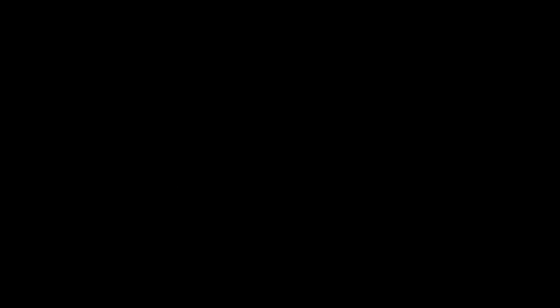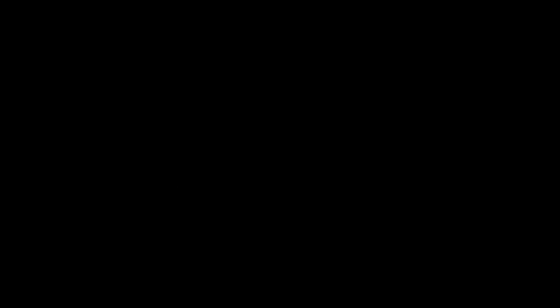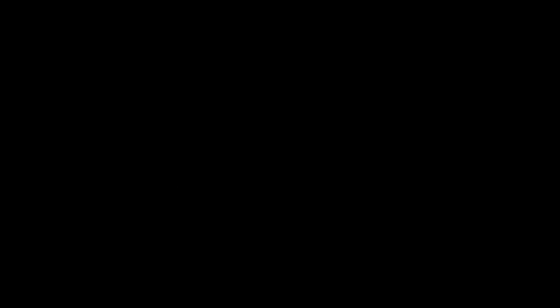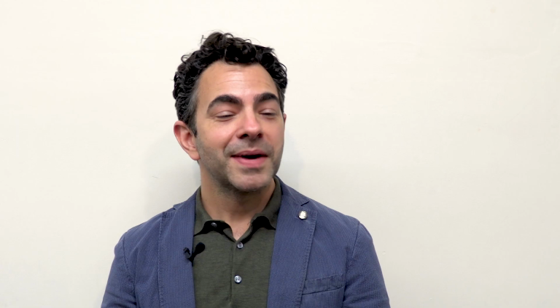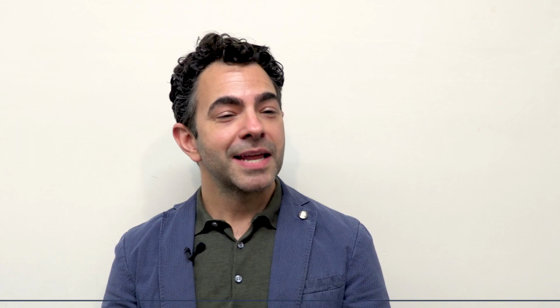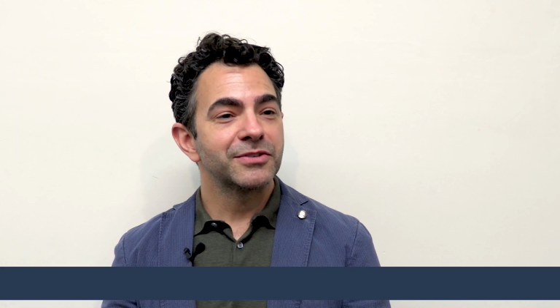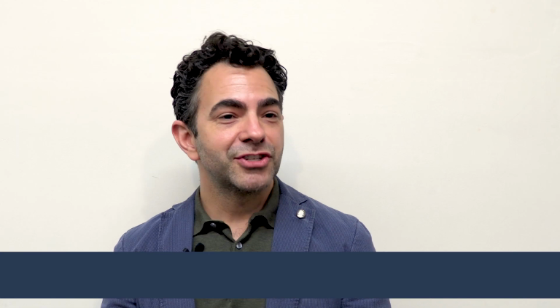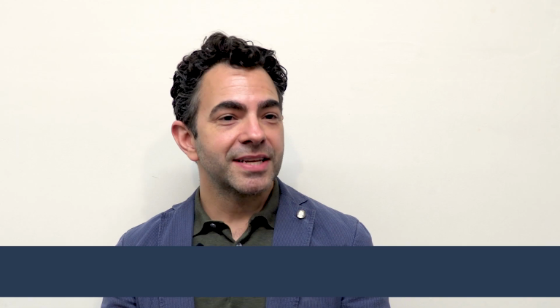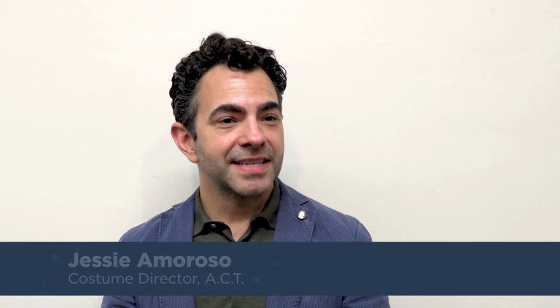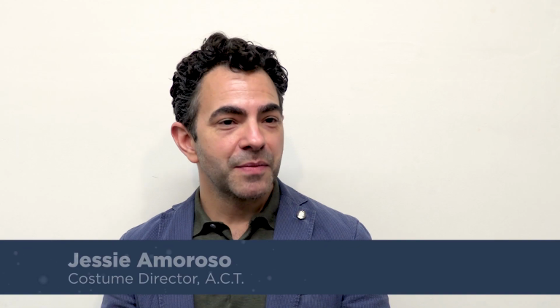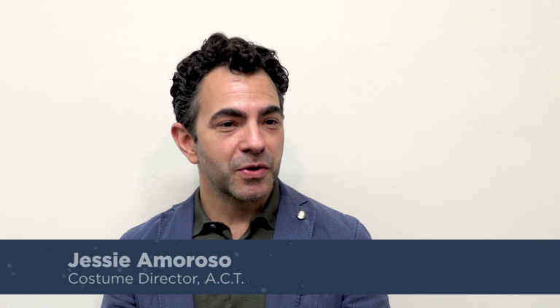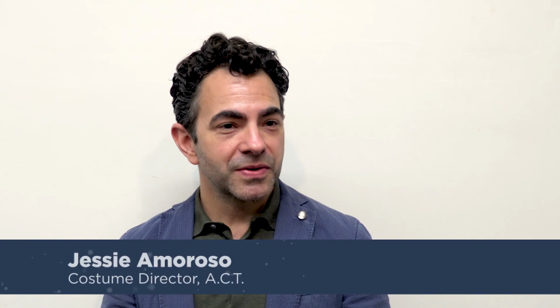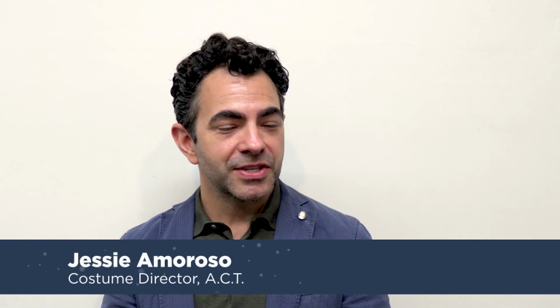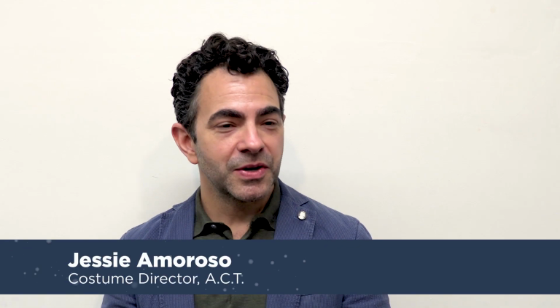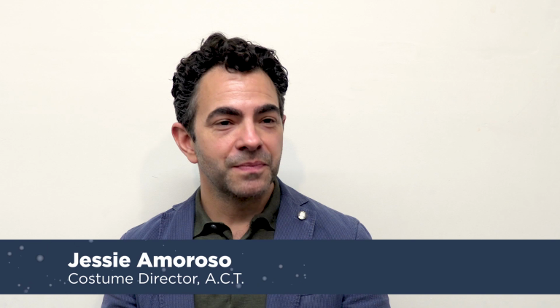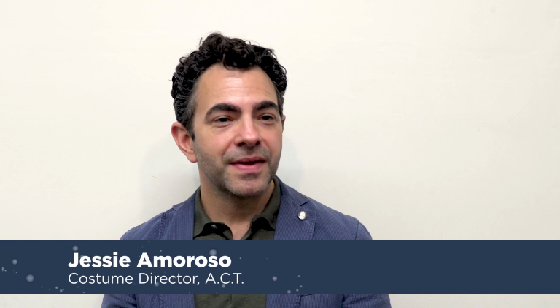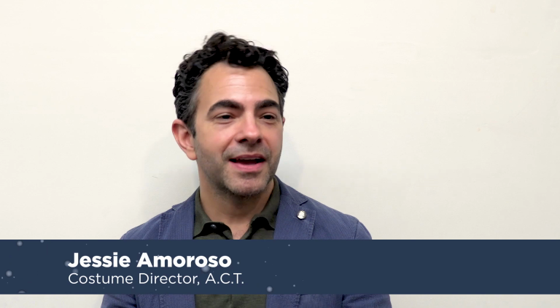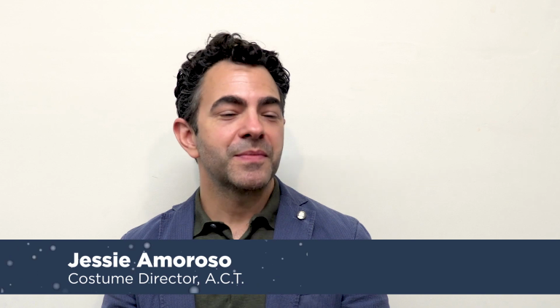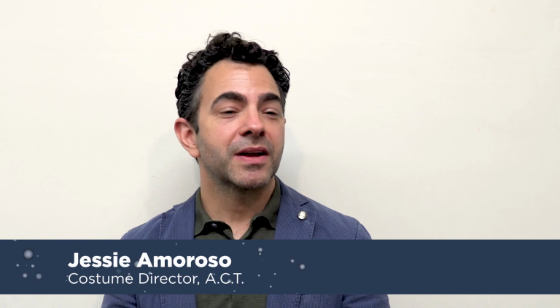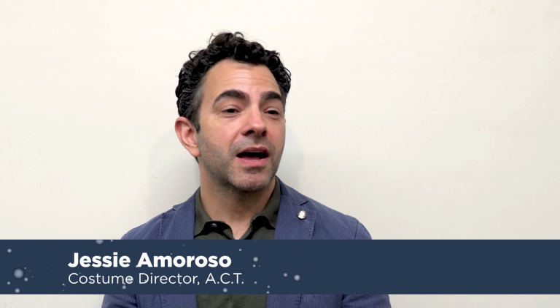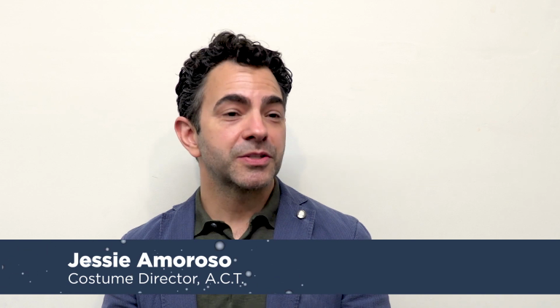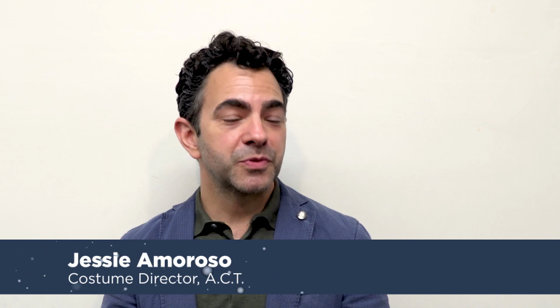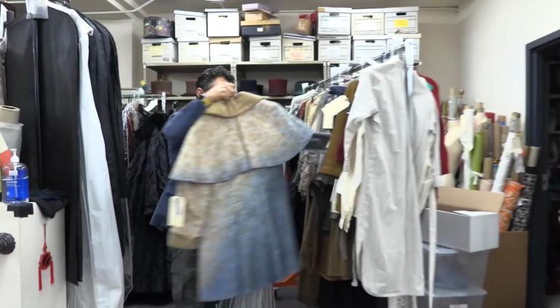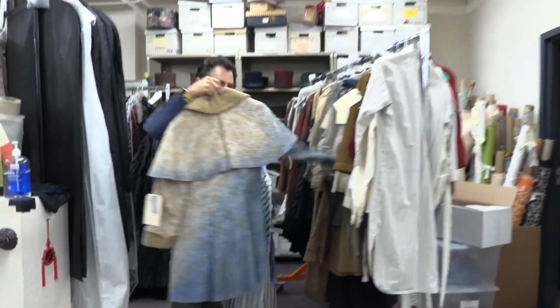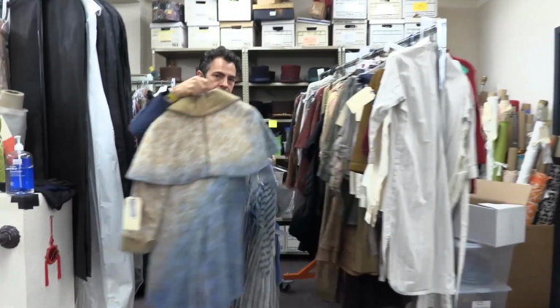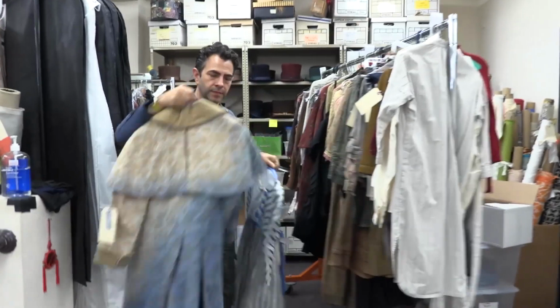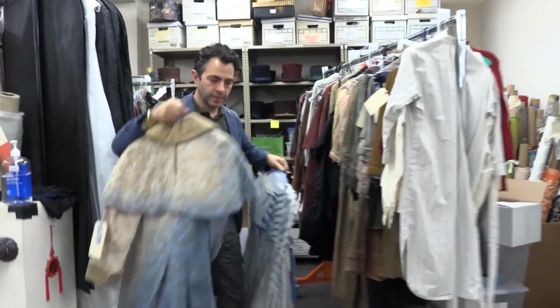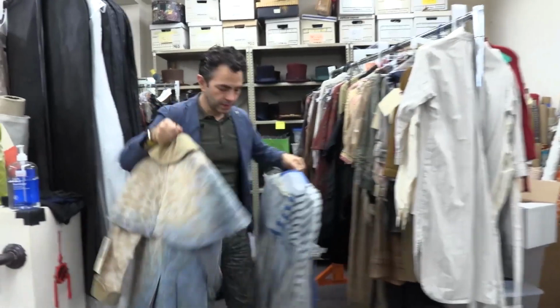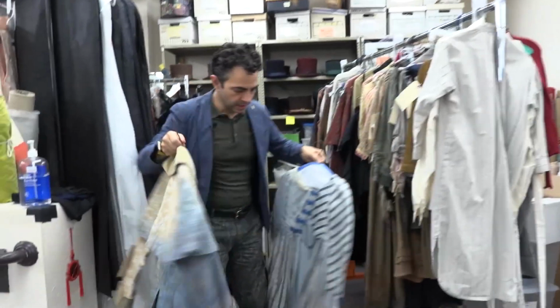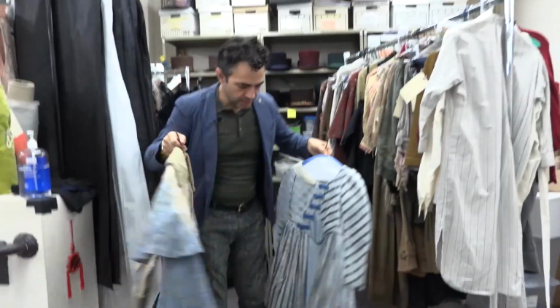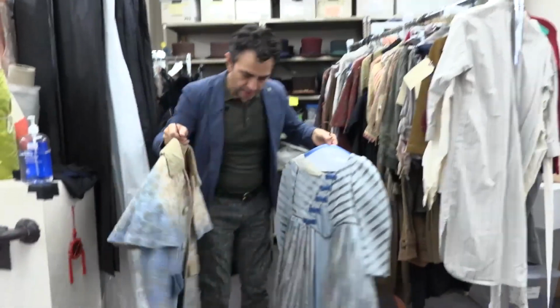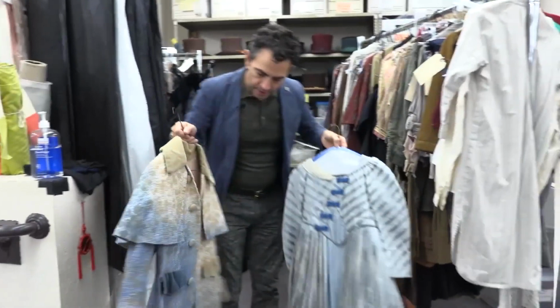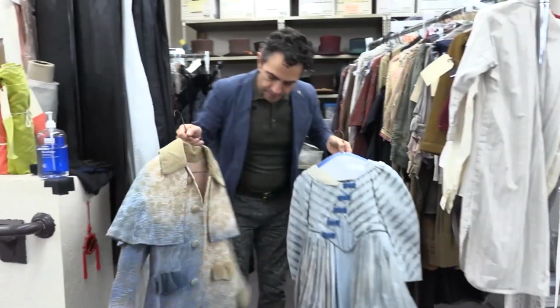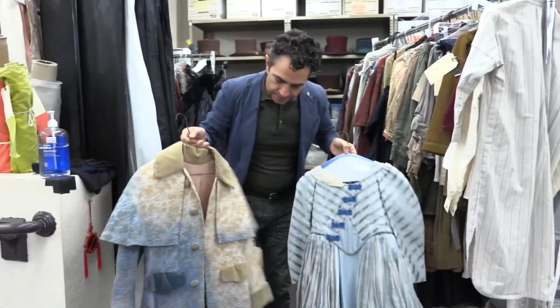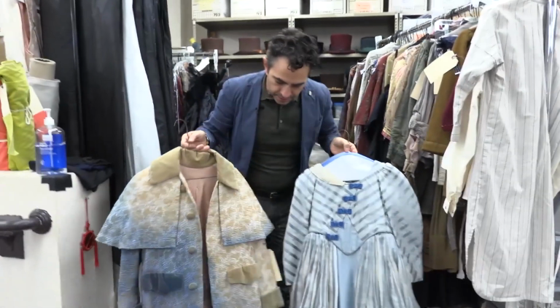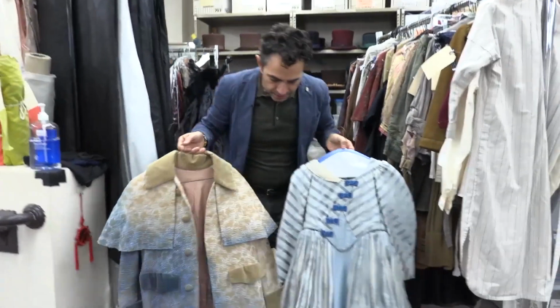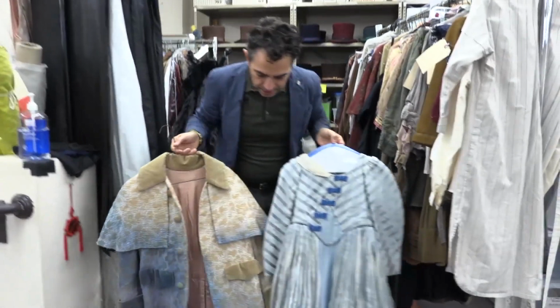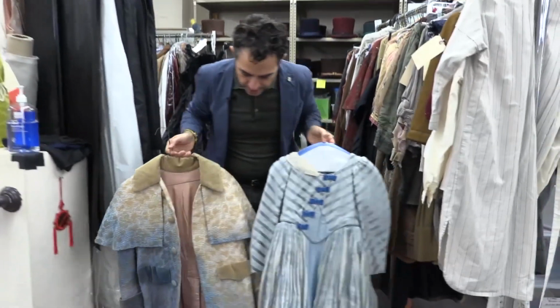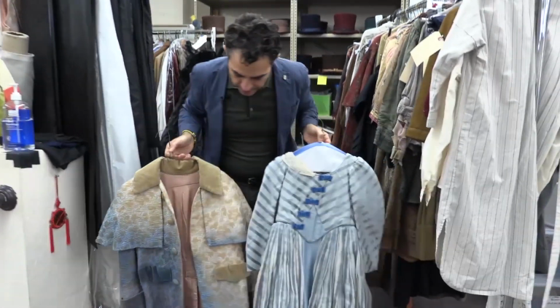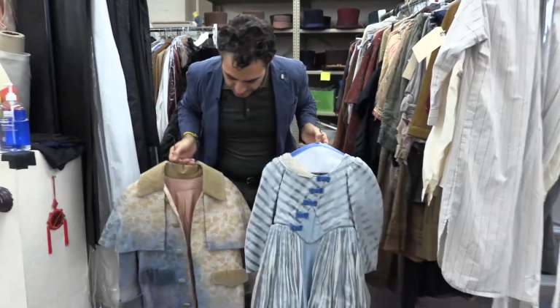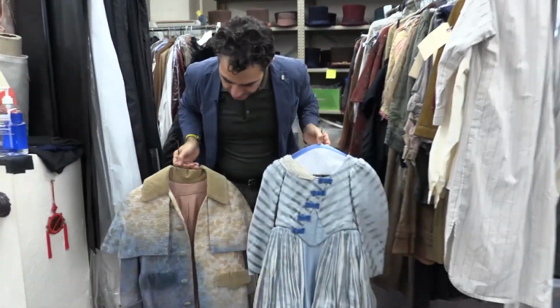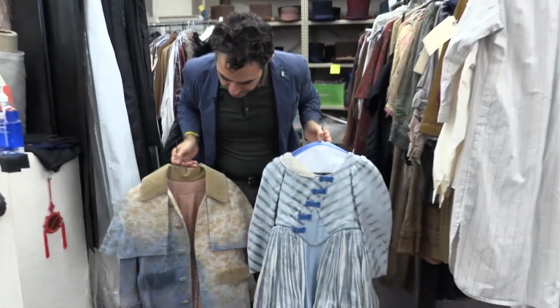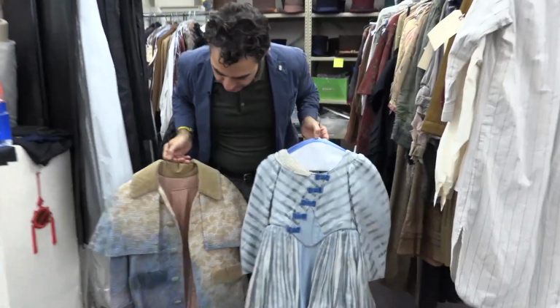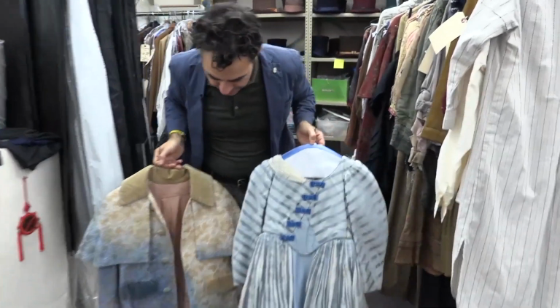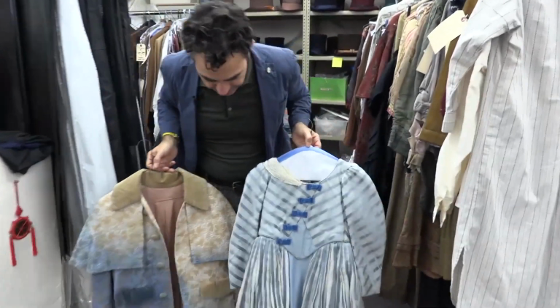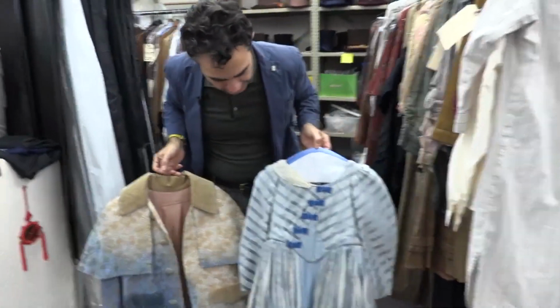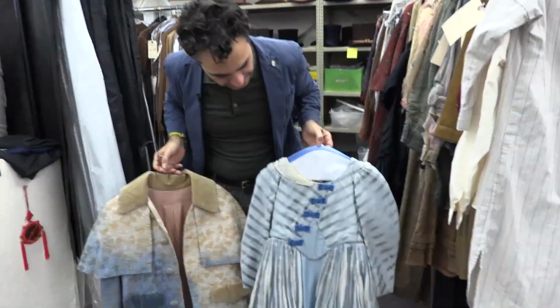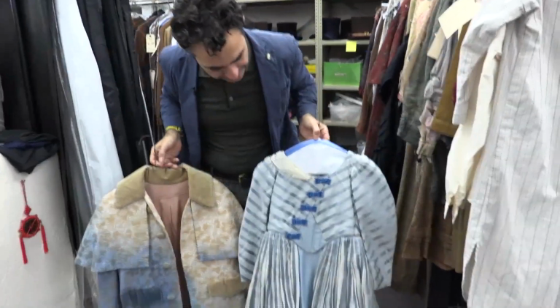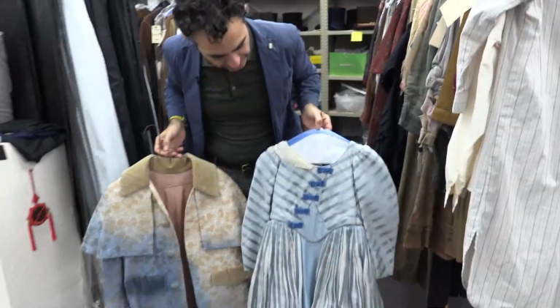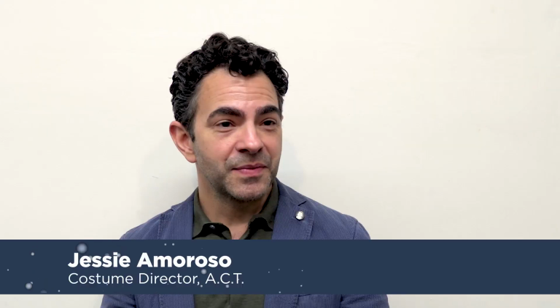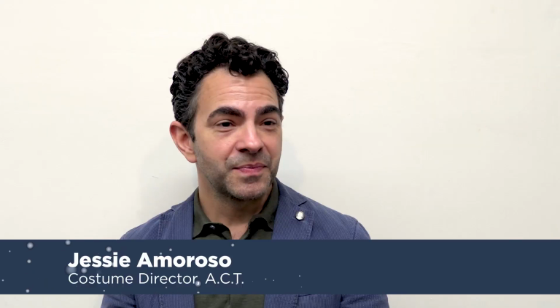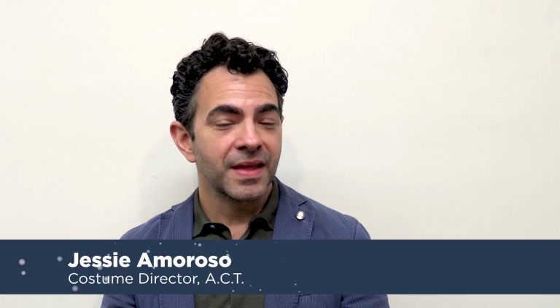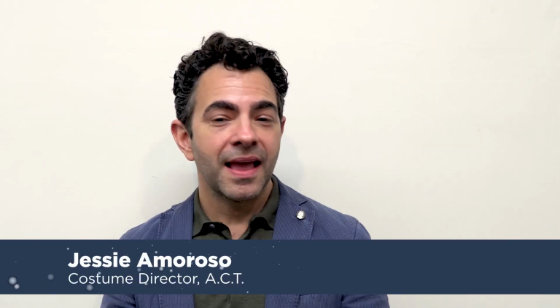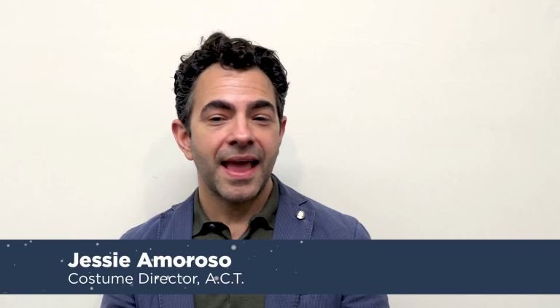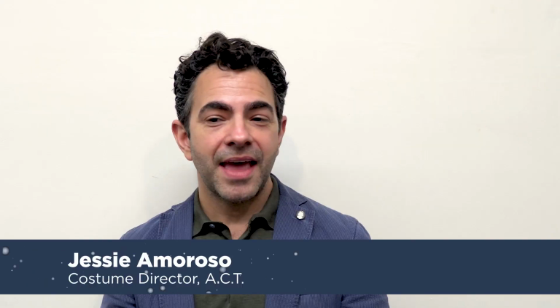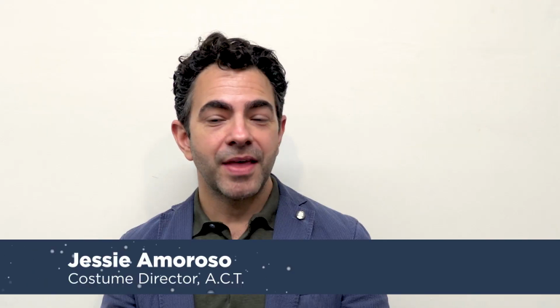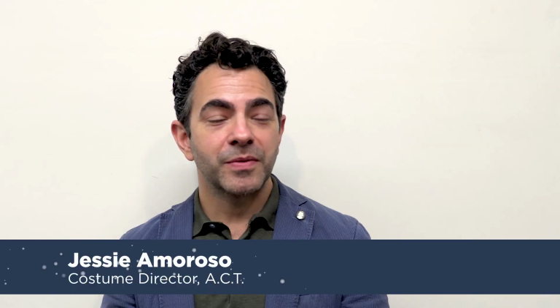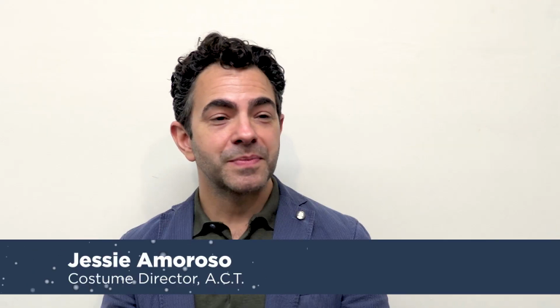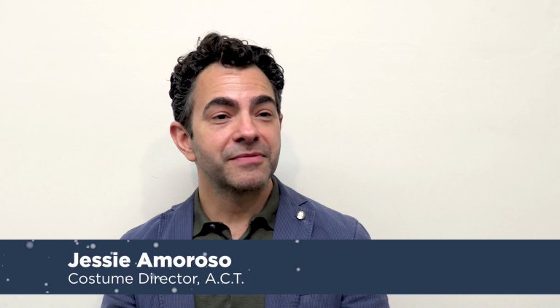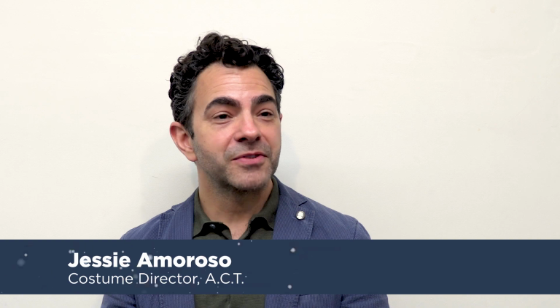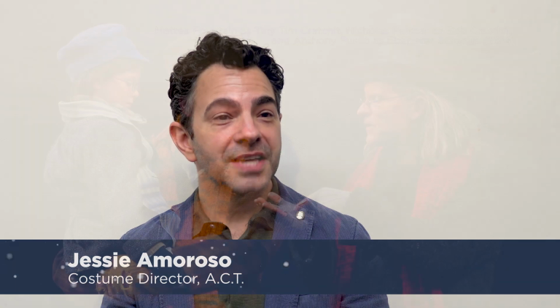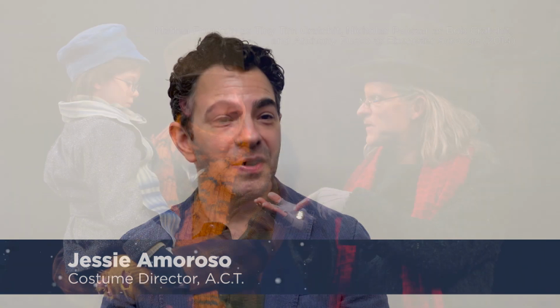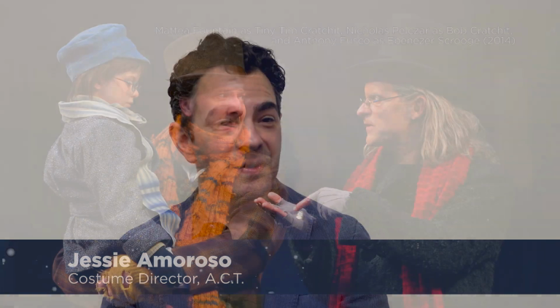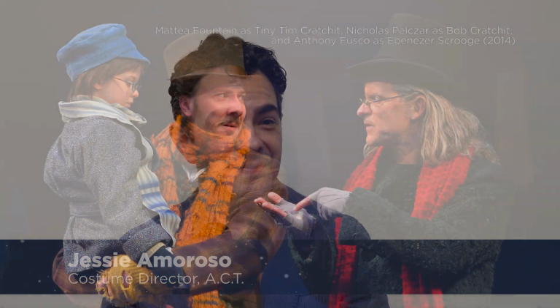My name is Jesse Amoroso. I'm the costume director here at ACT. I started in 2009 and that was my first carol.